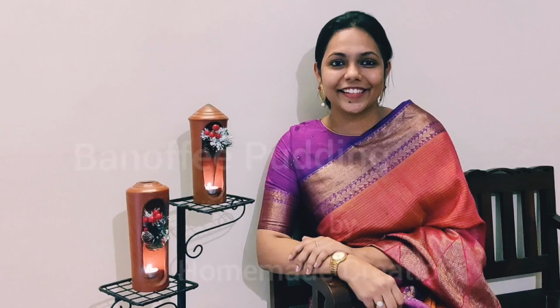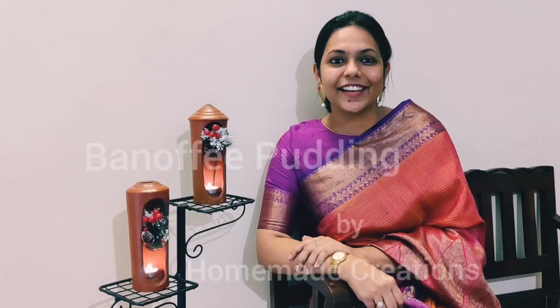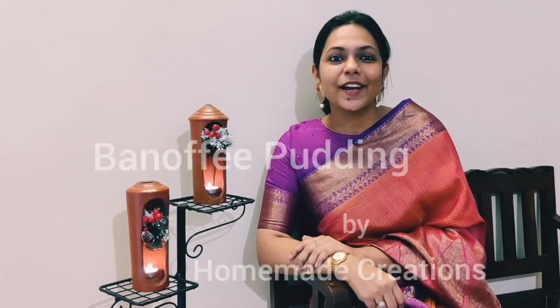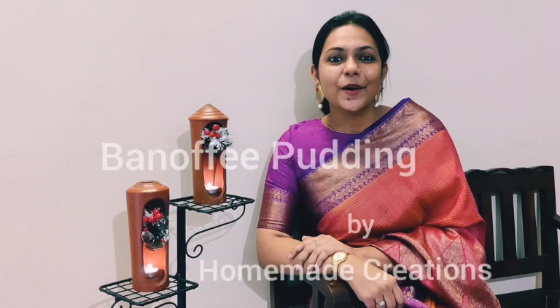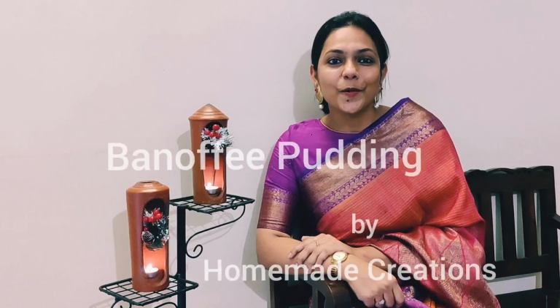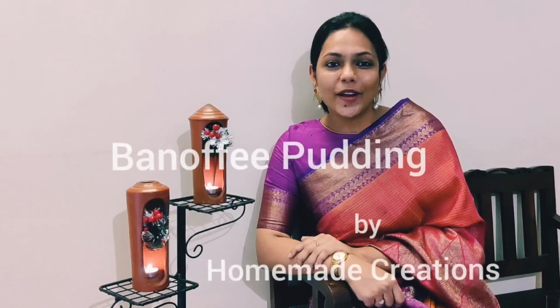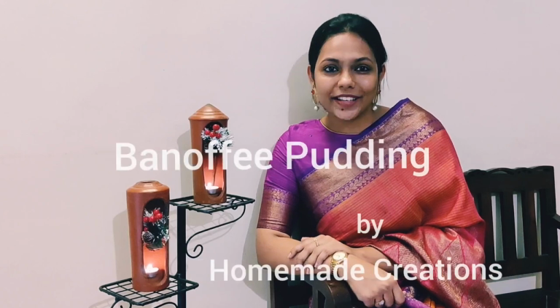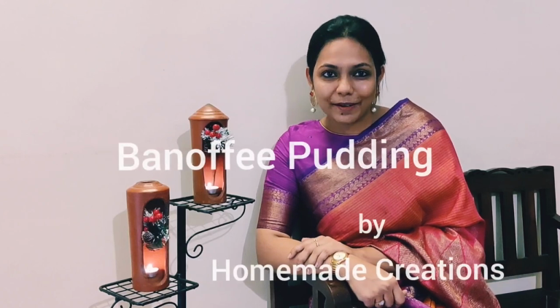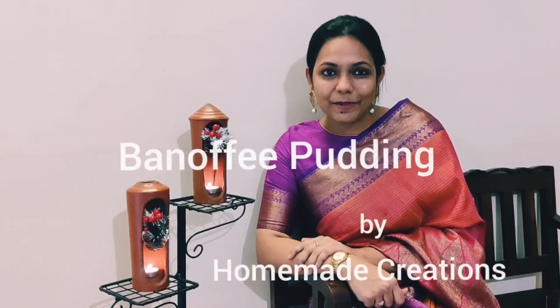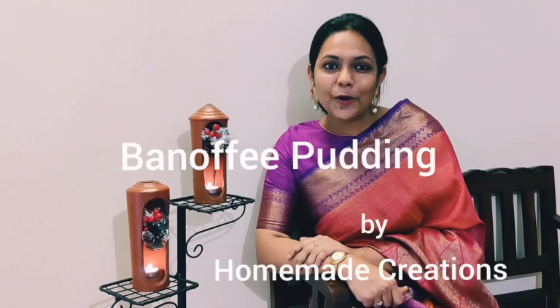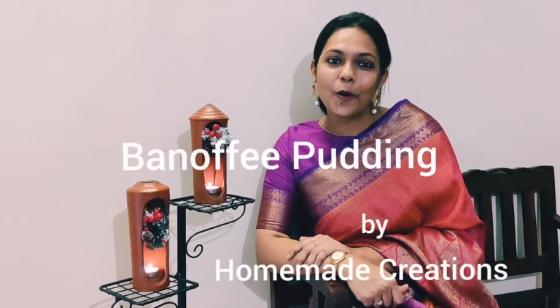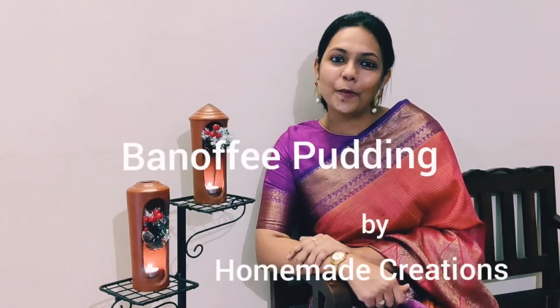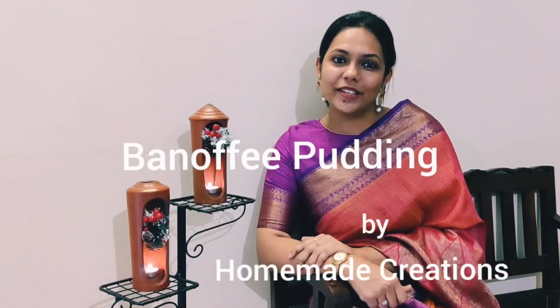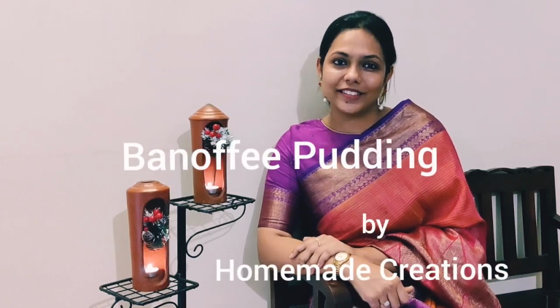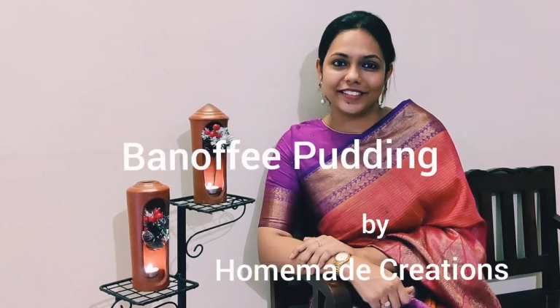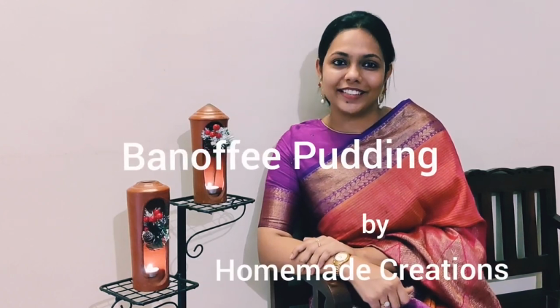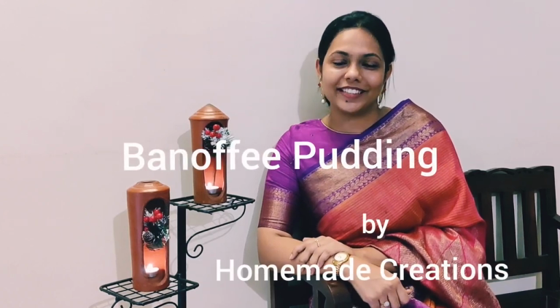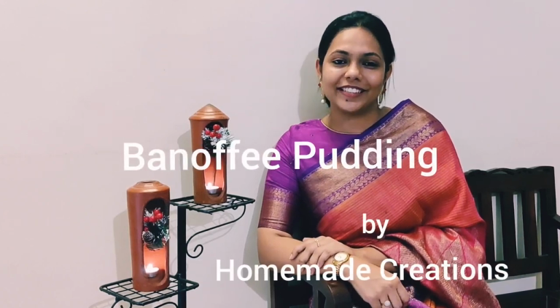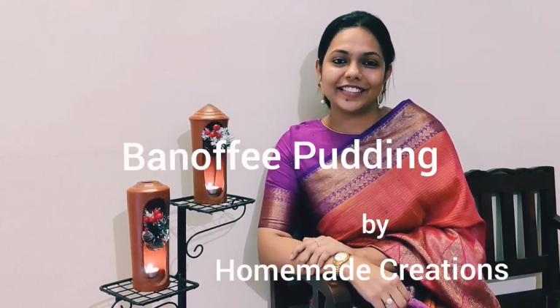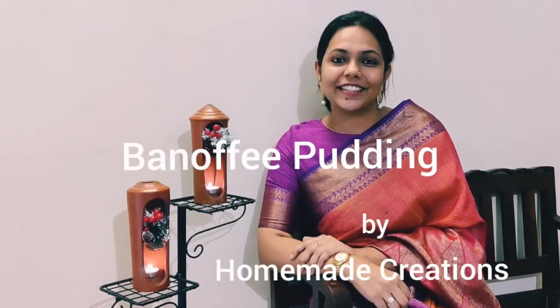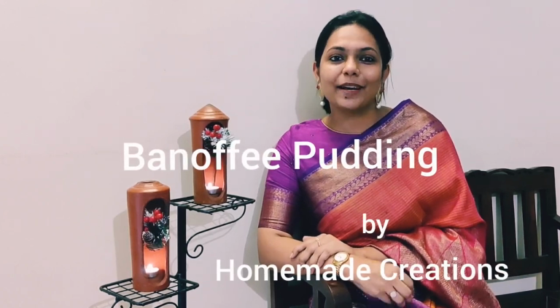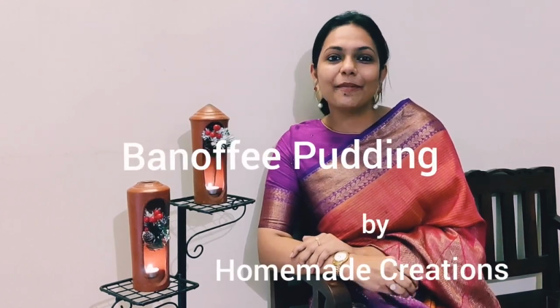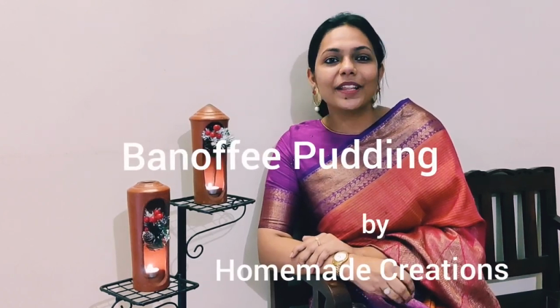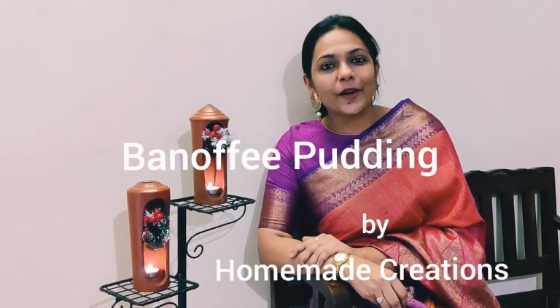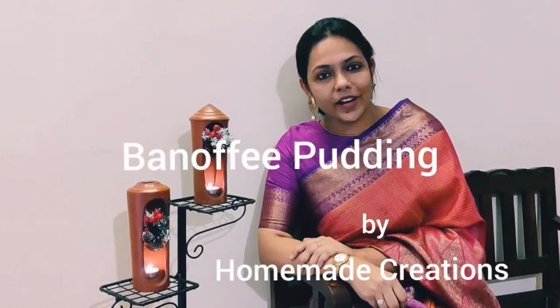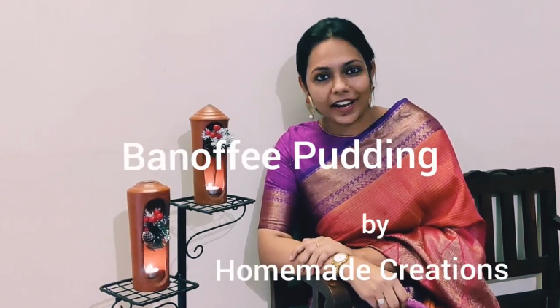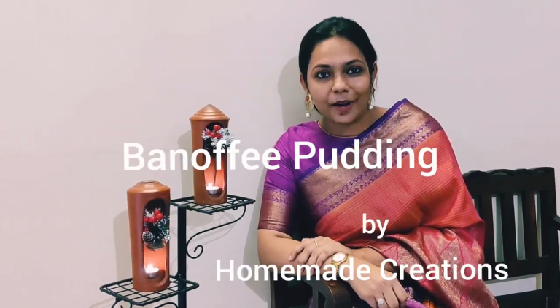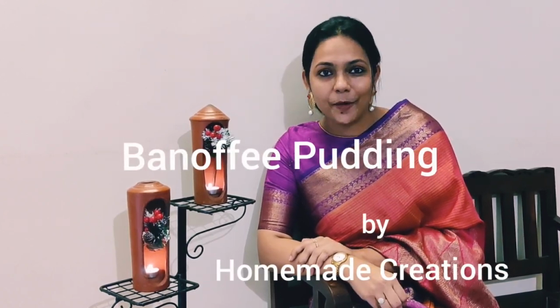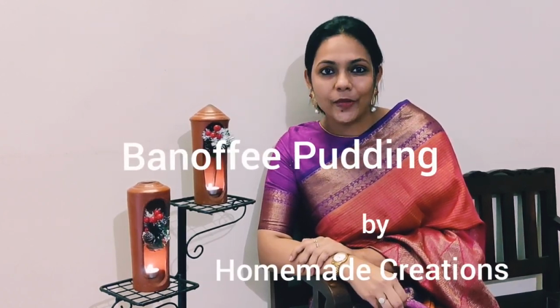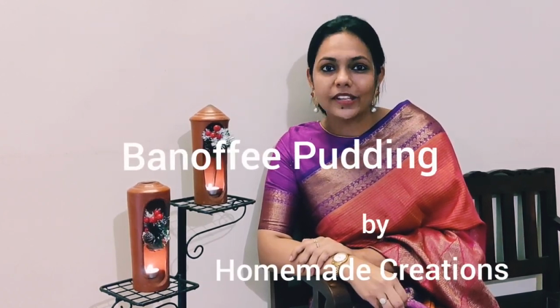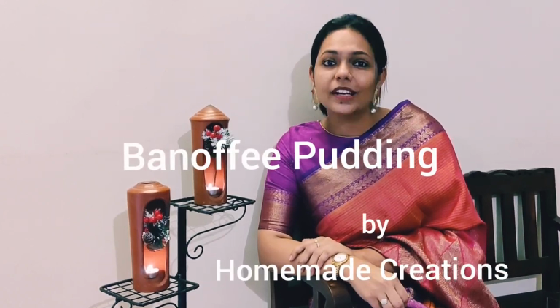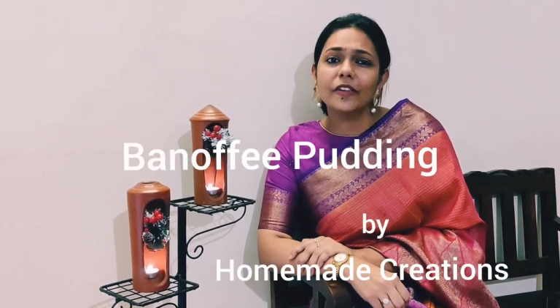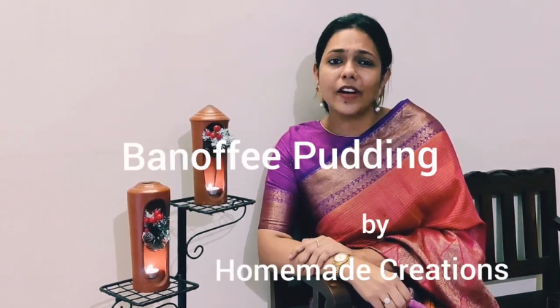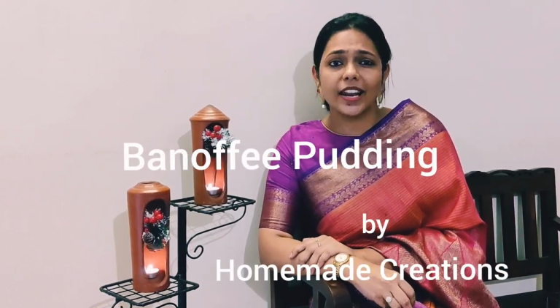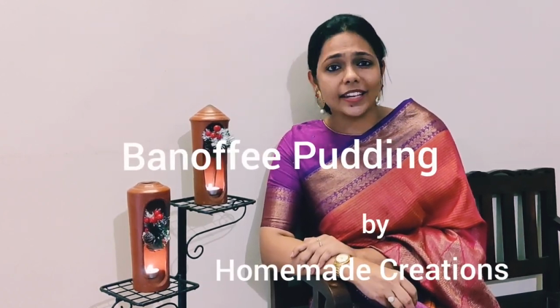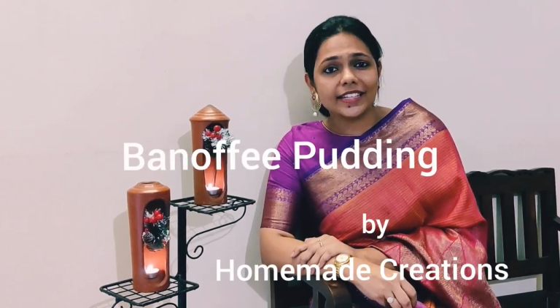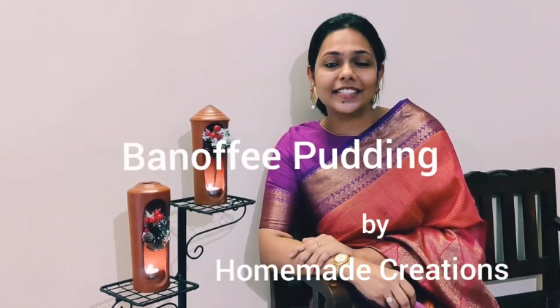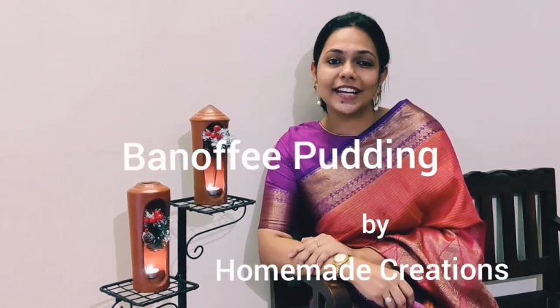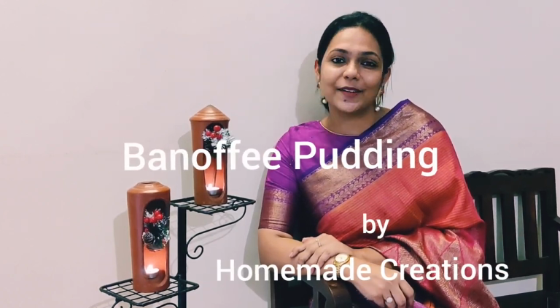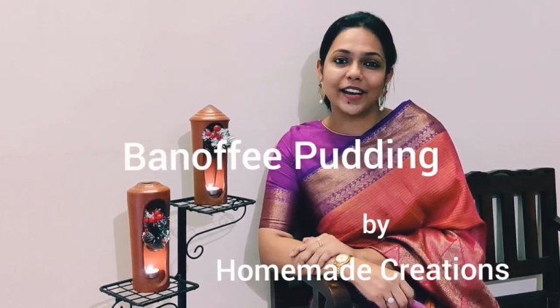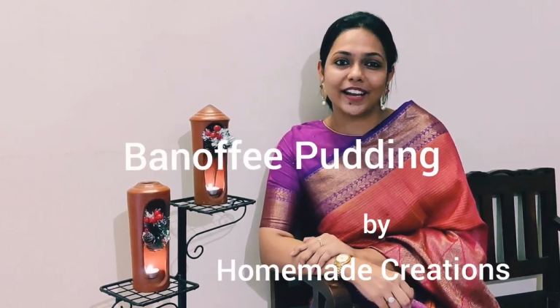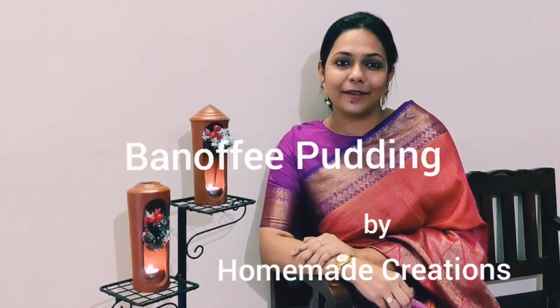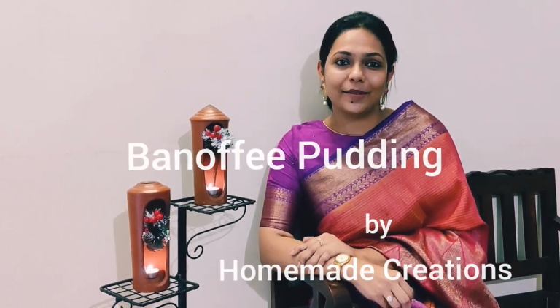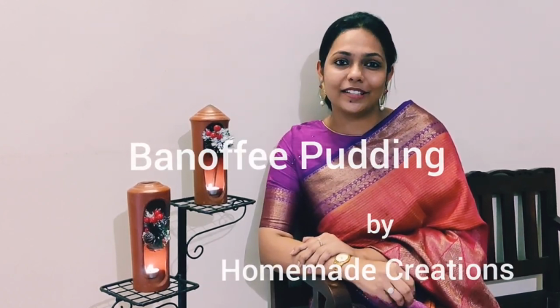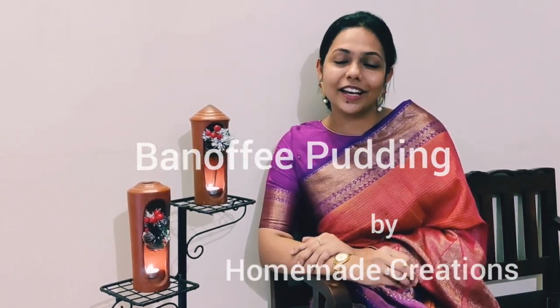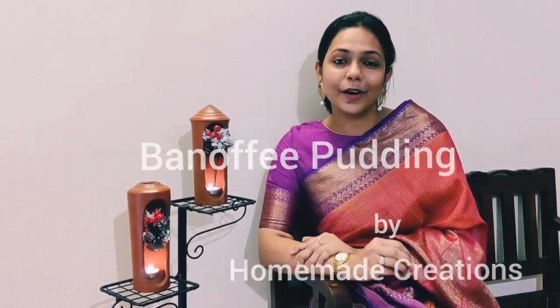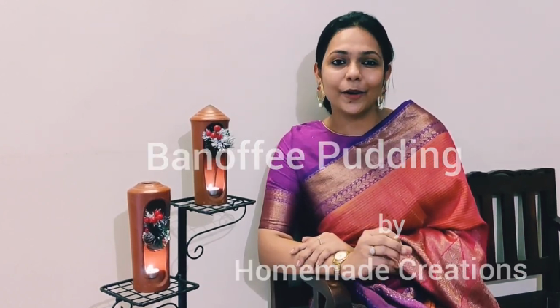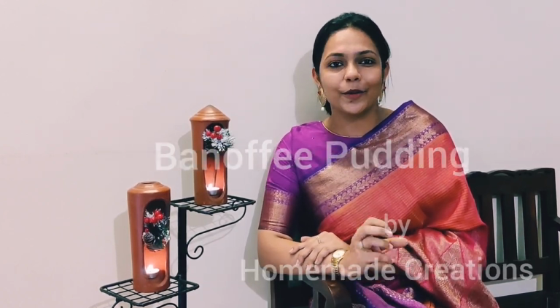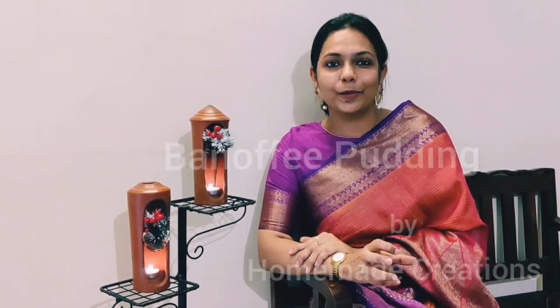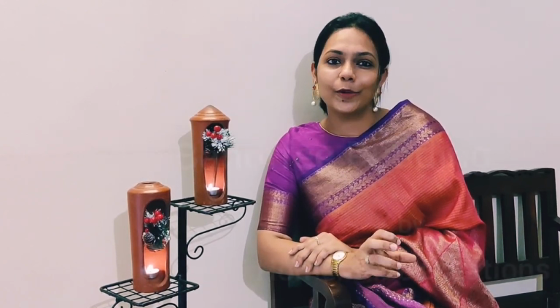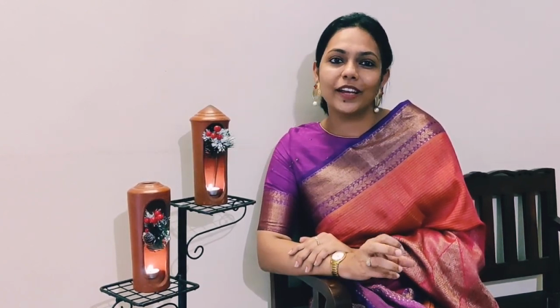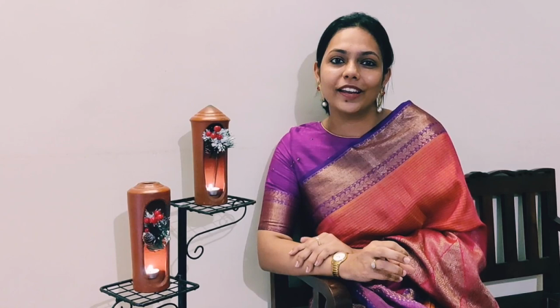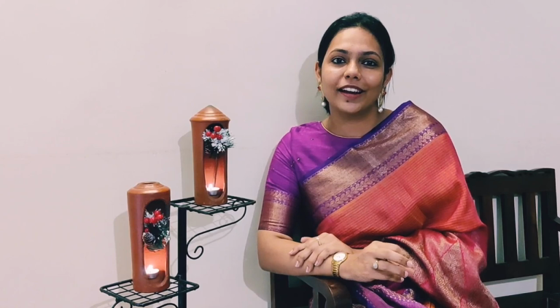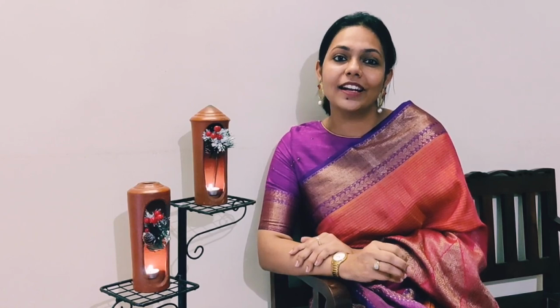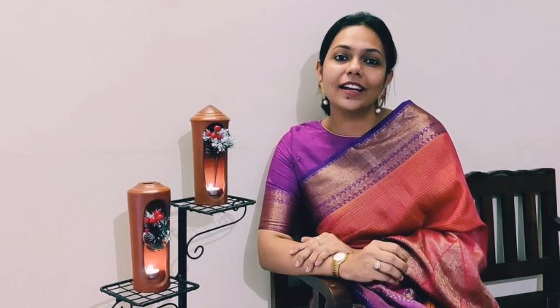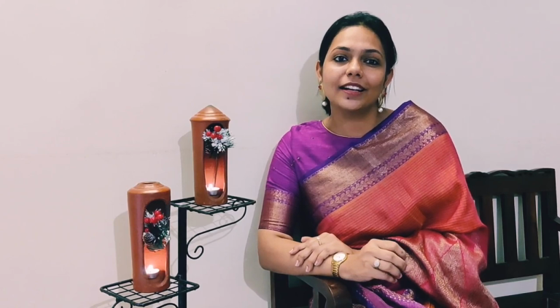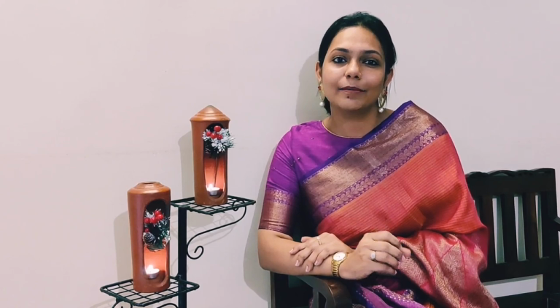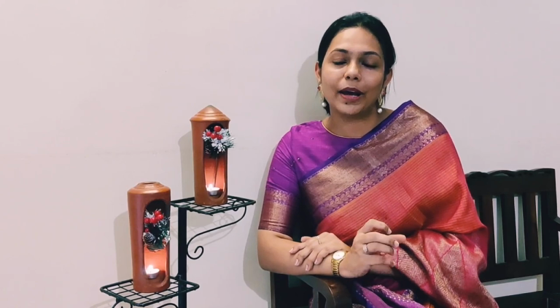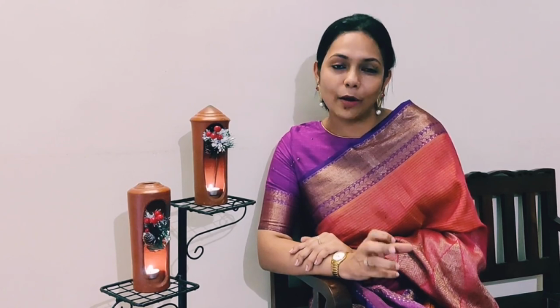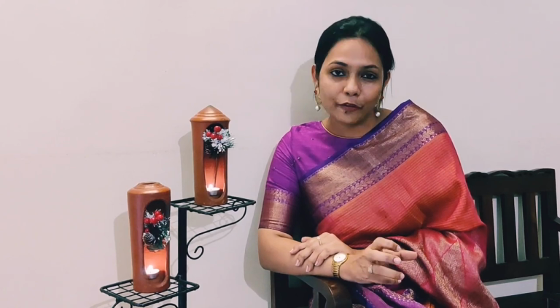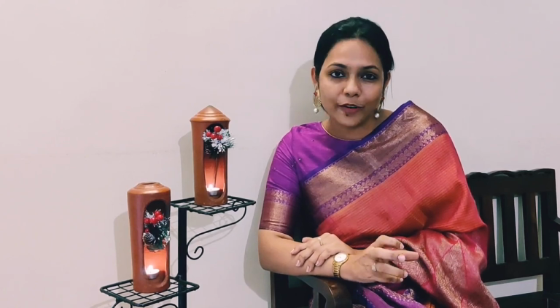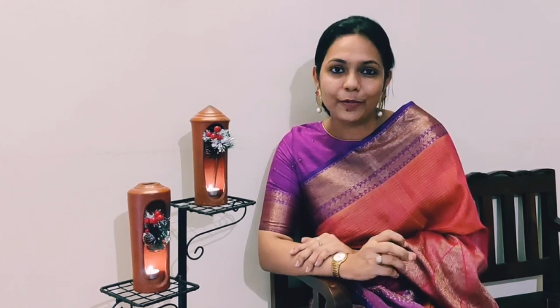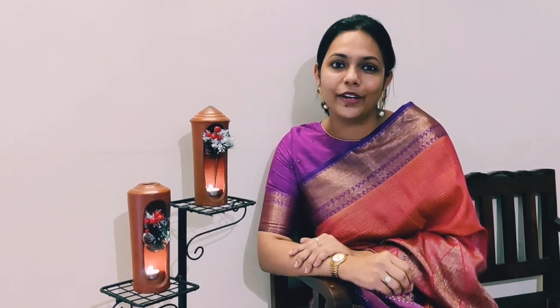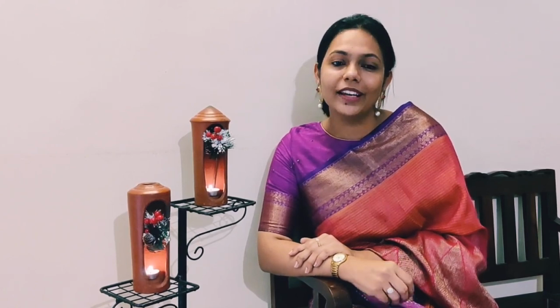Welcome to Homemade Creations. Today we are going to make a very easy treat. This is a banoffee pudding.